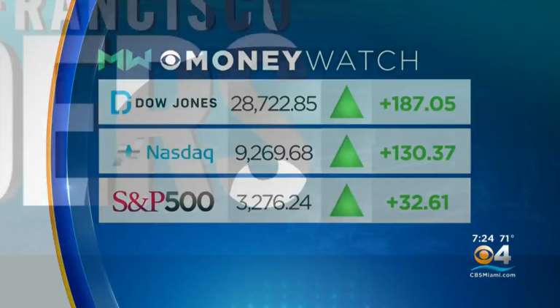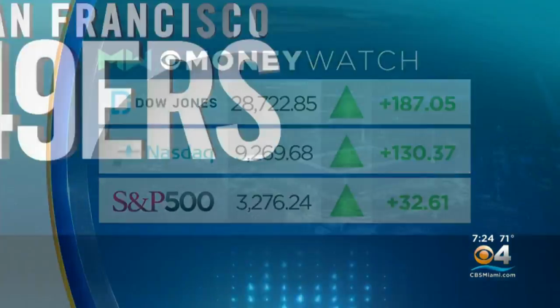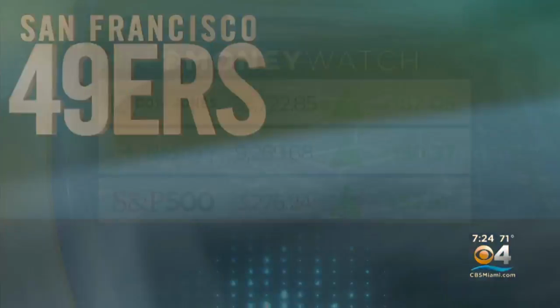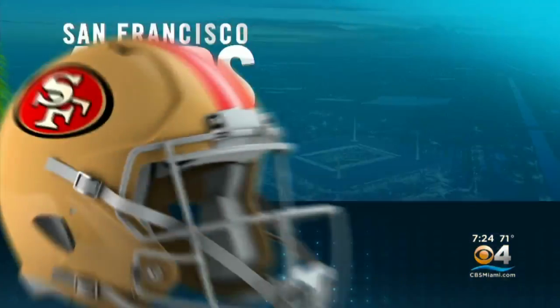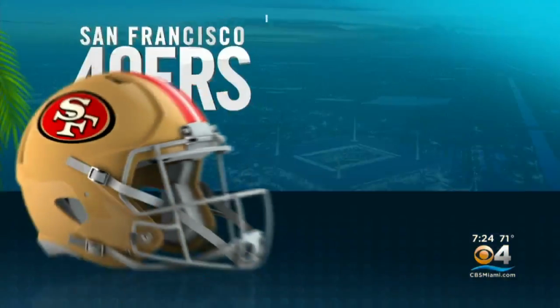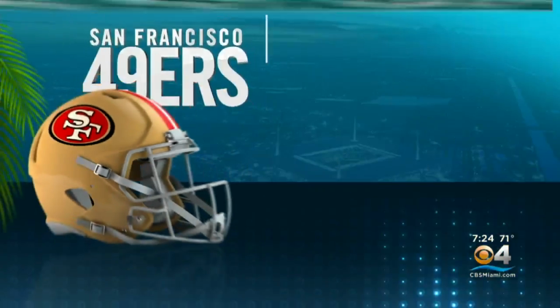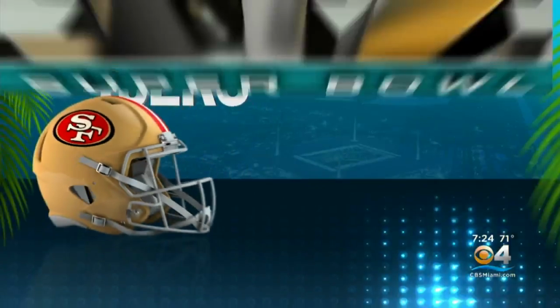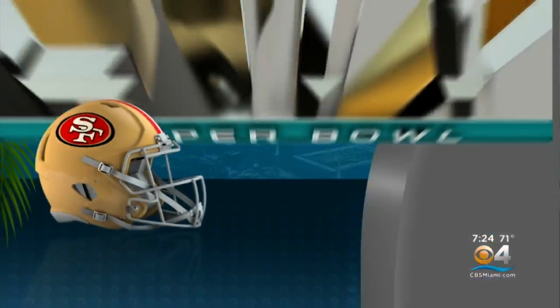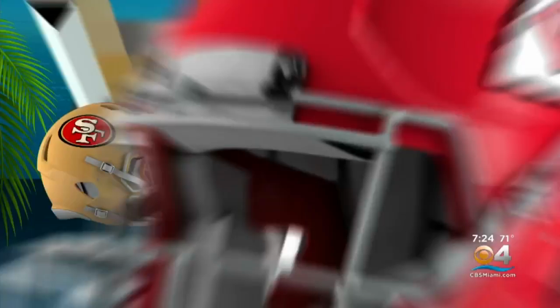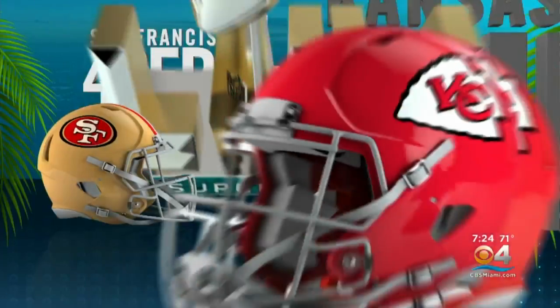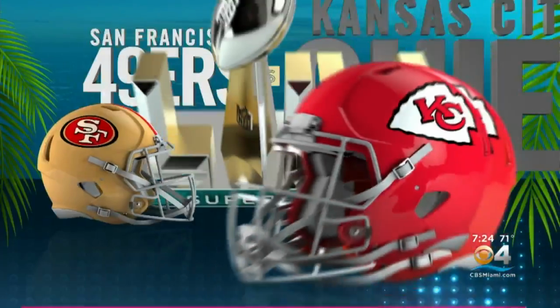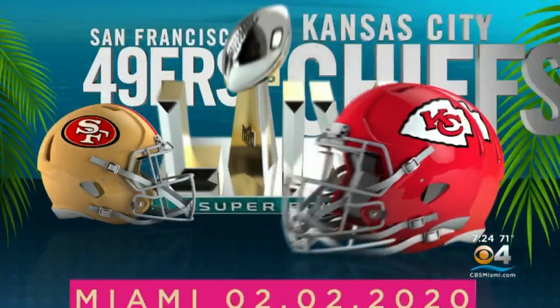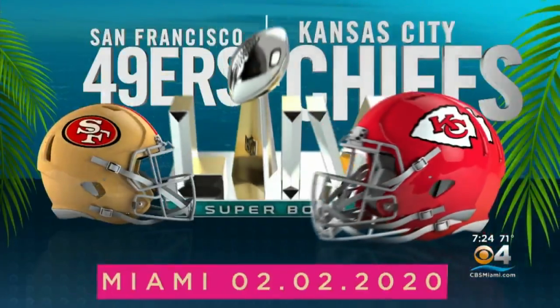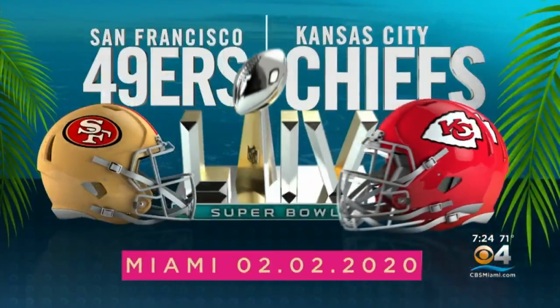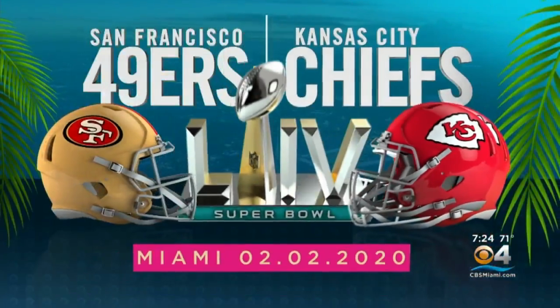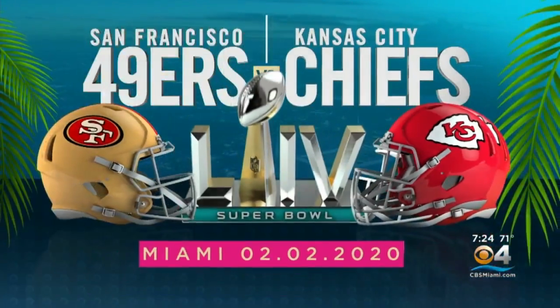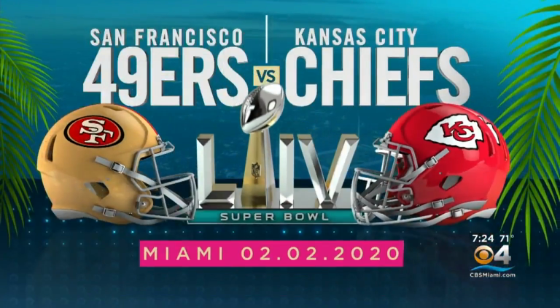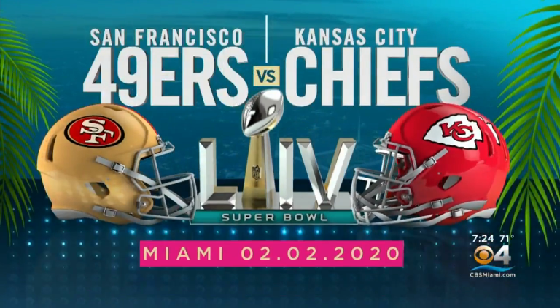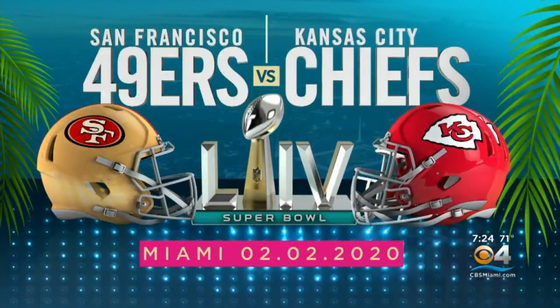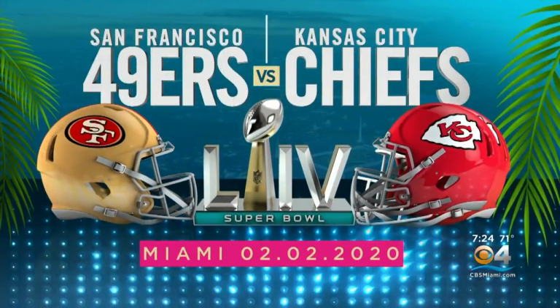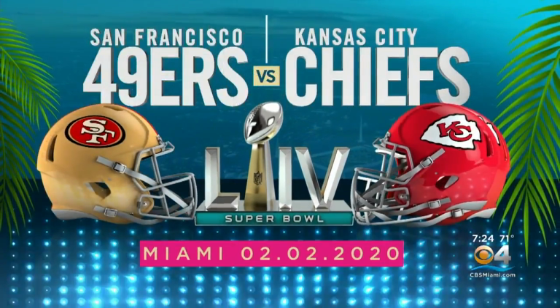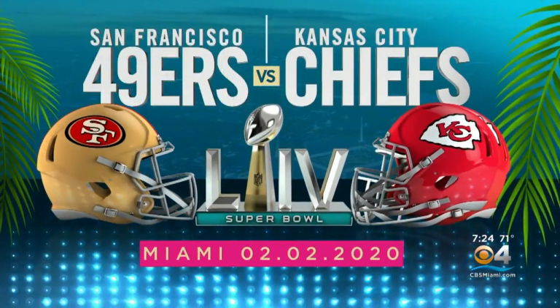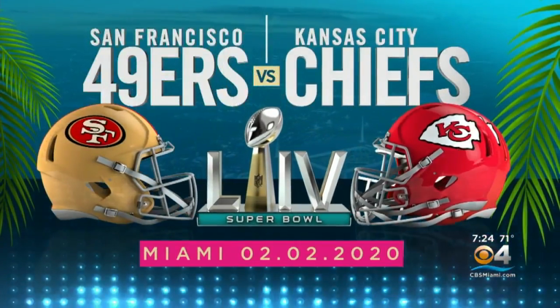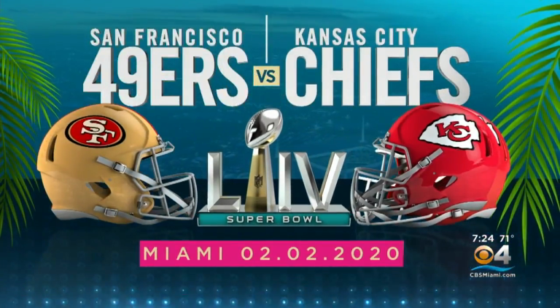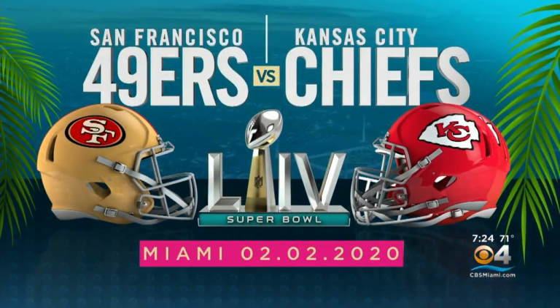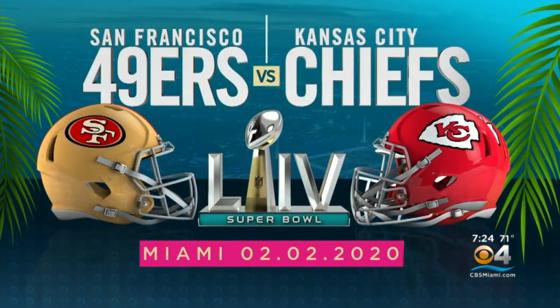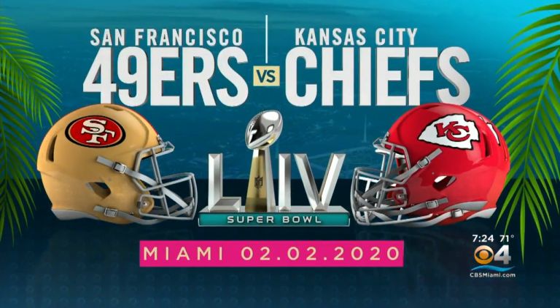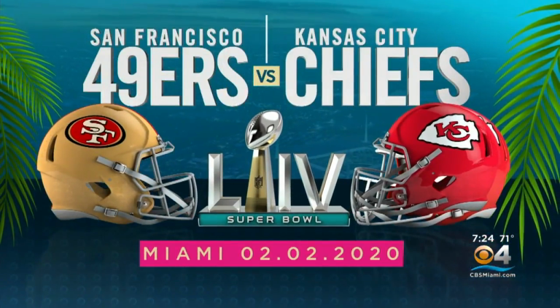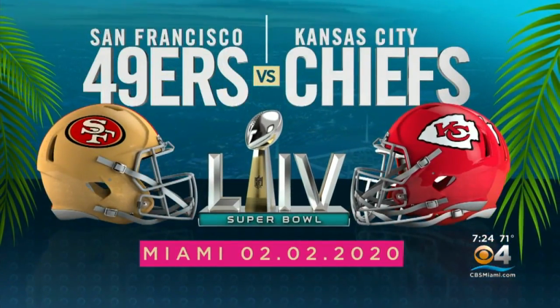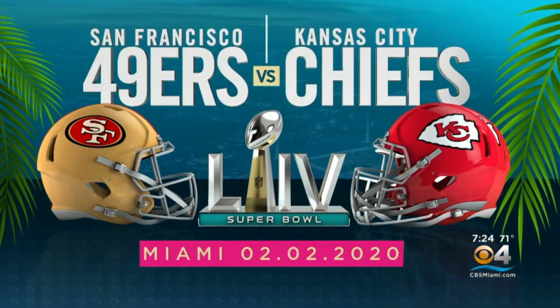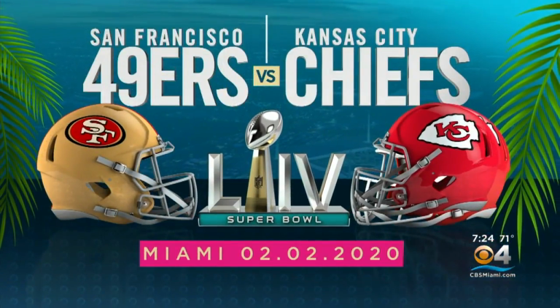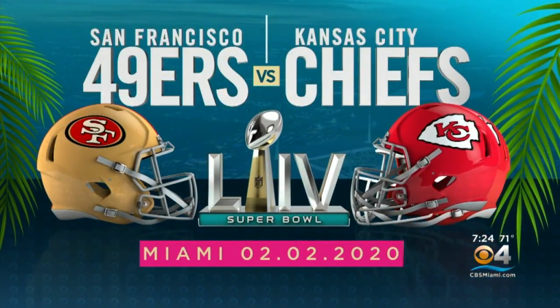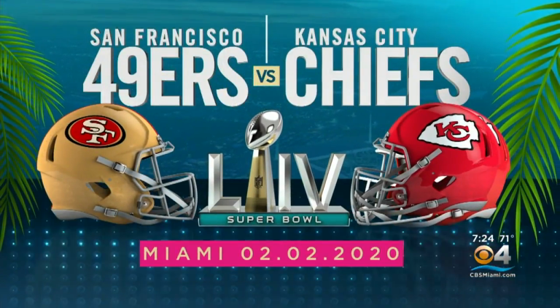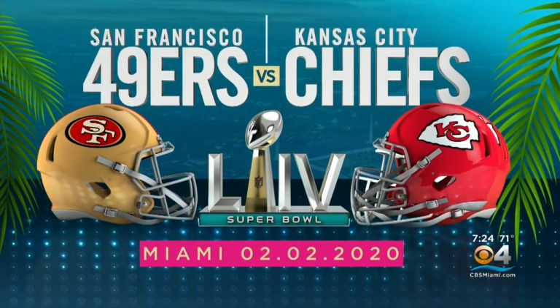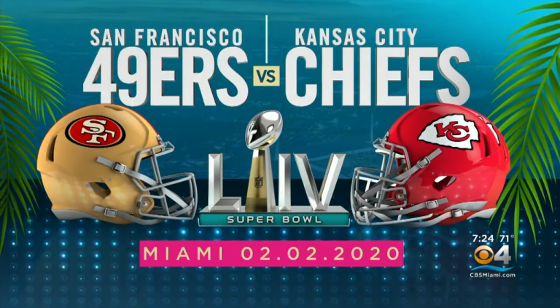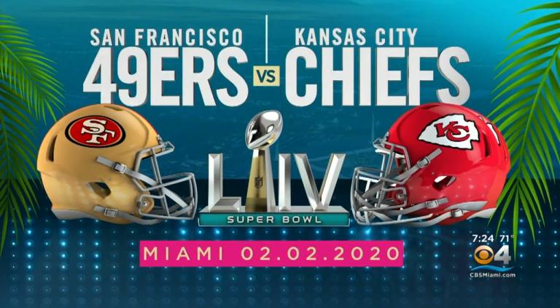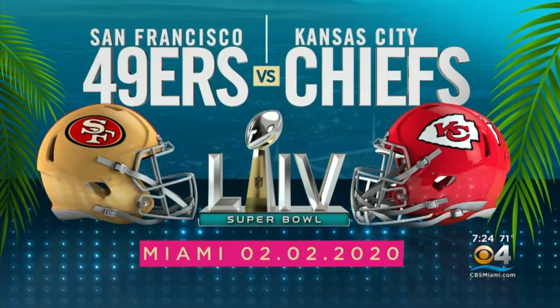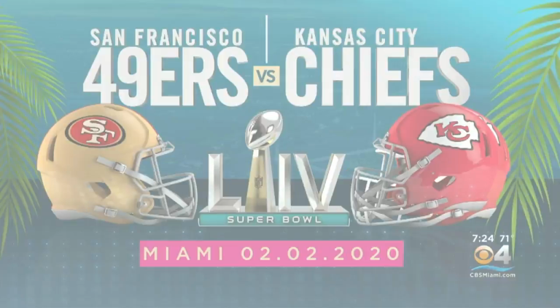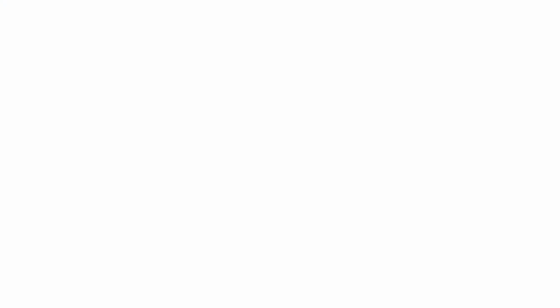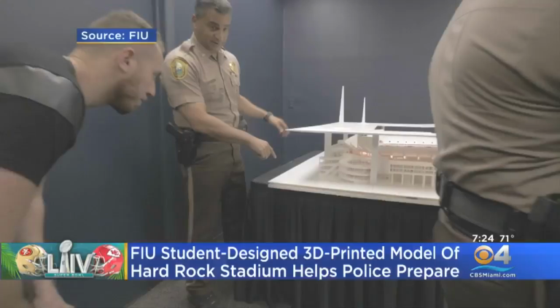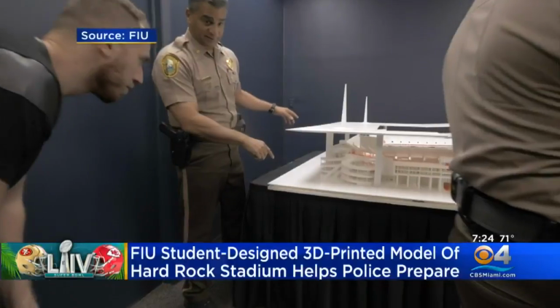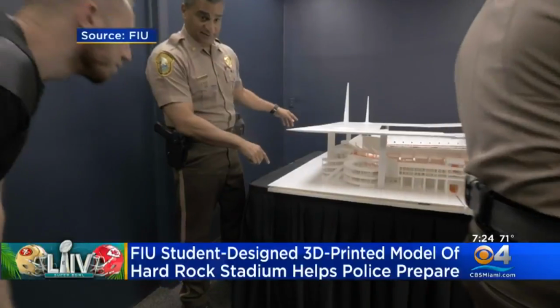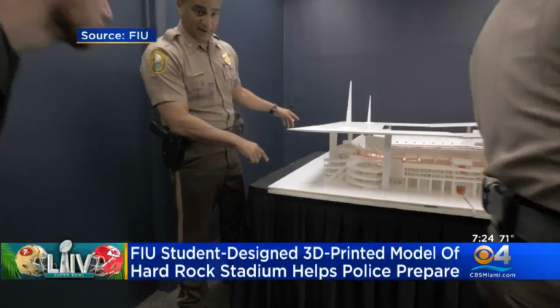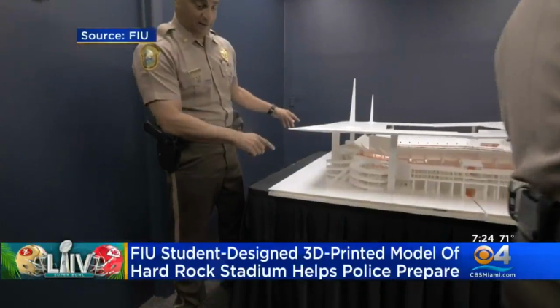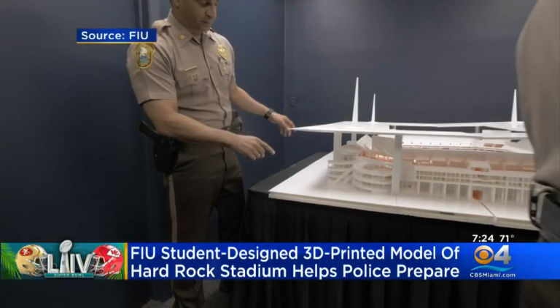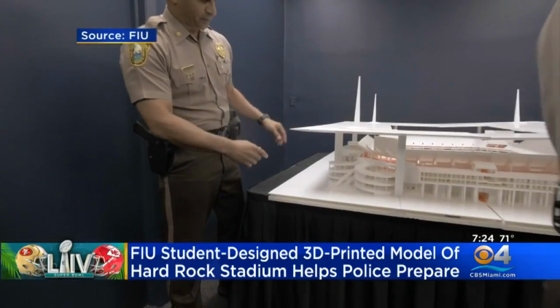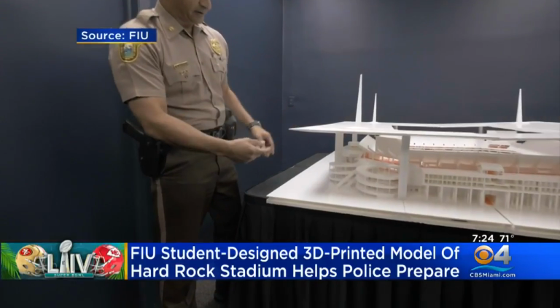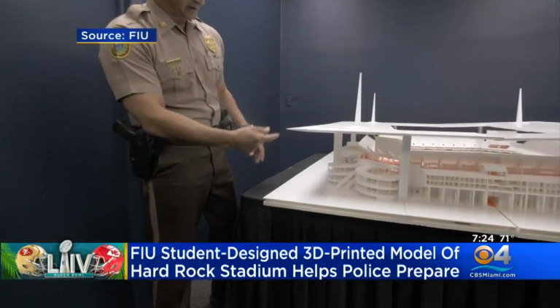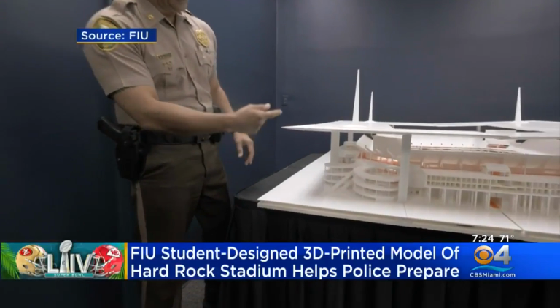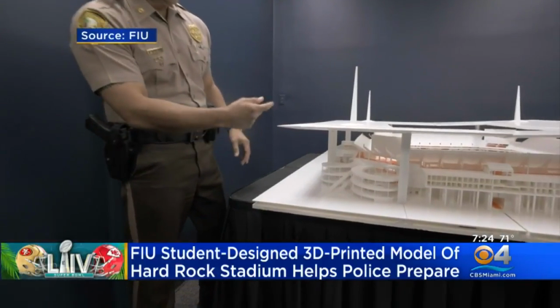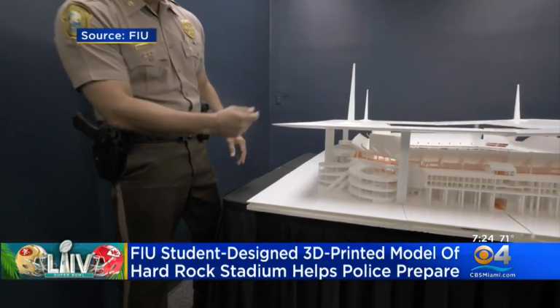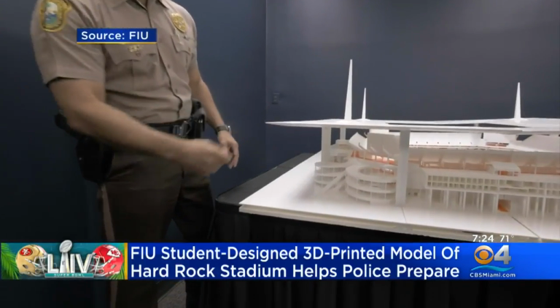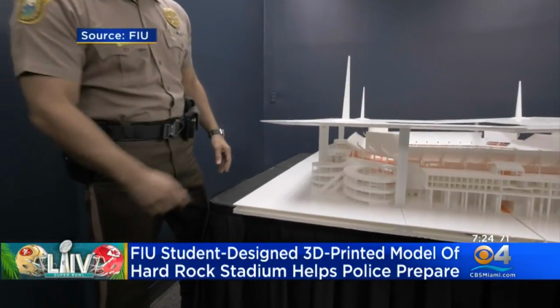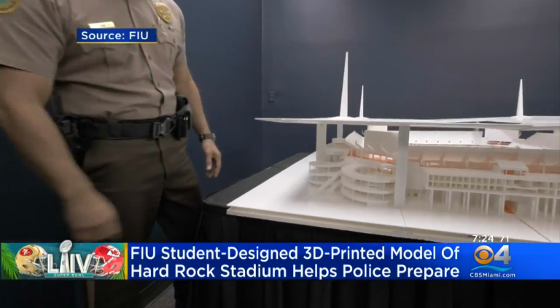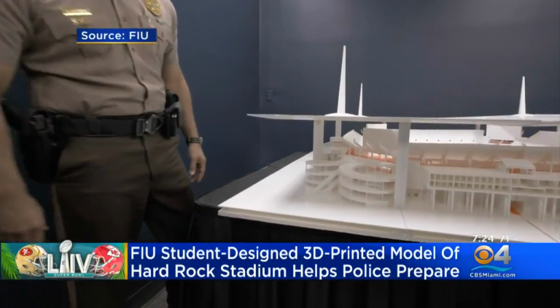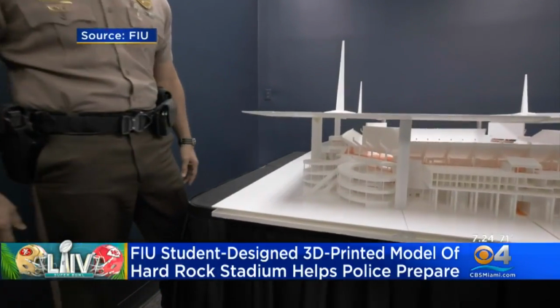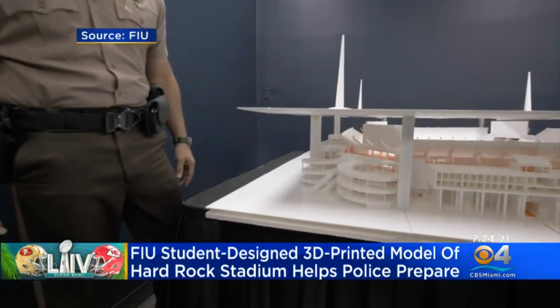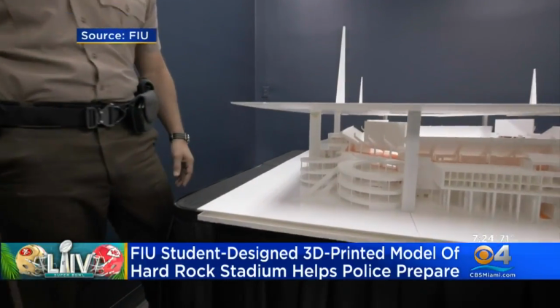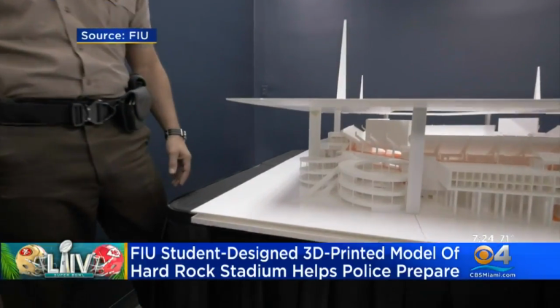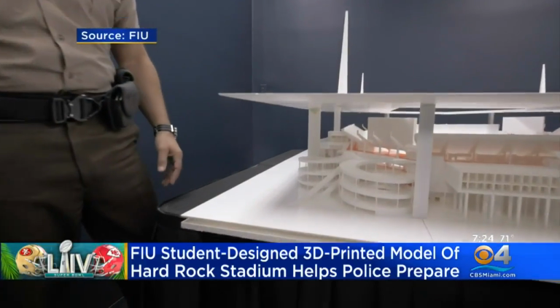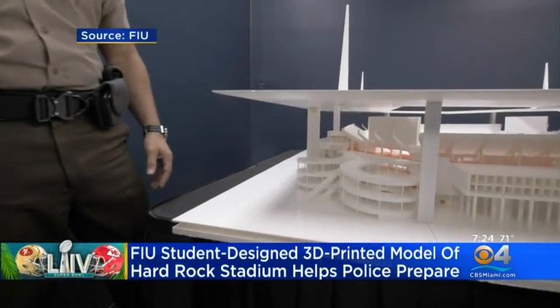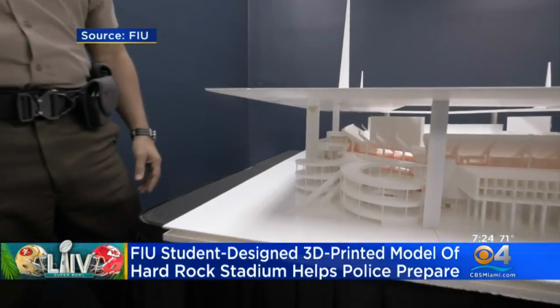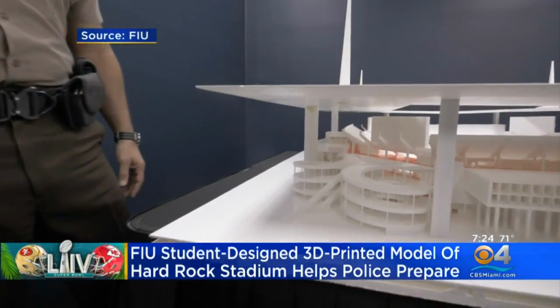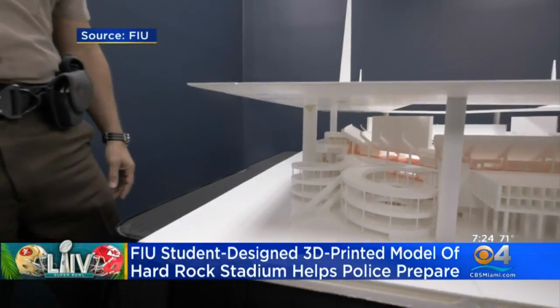Check this out. Students at FIU created a 3D printed model of Hard Rock Stadium, home of Super Bowl 54.